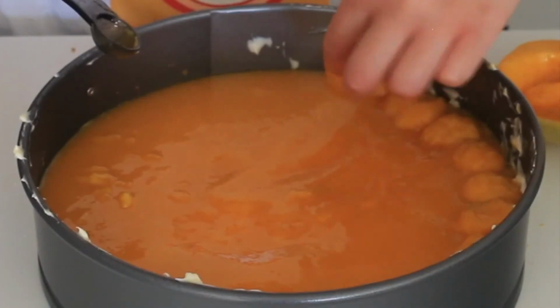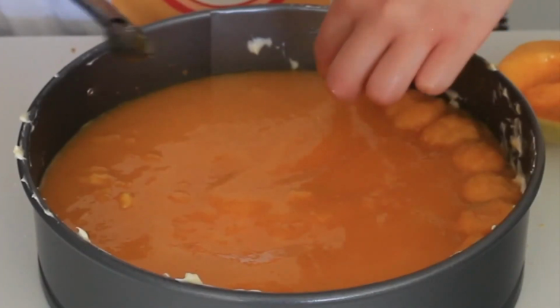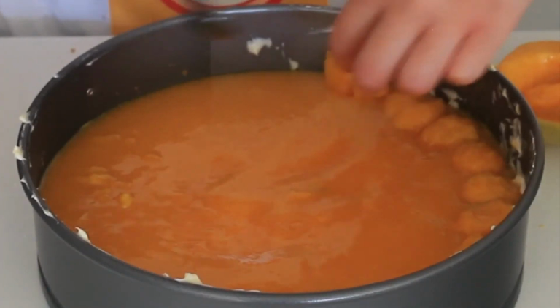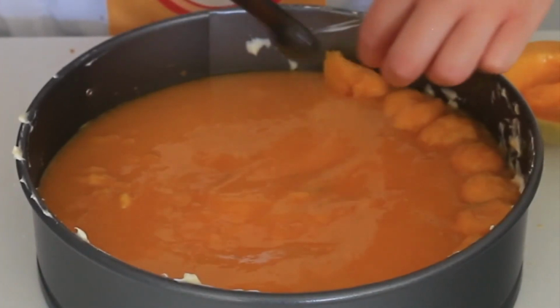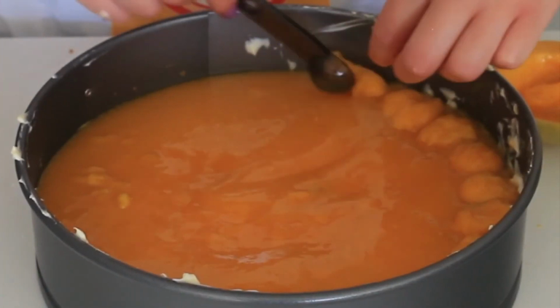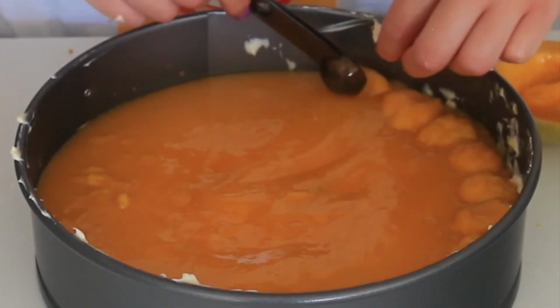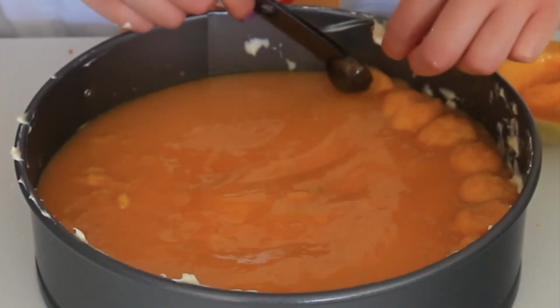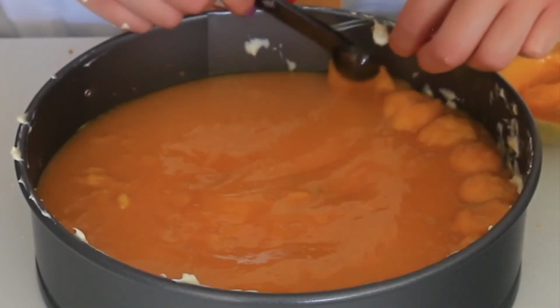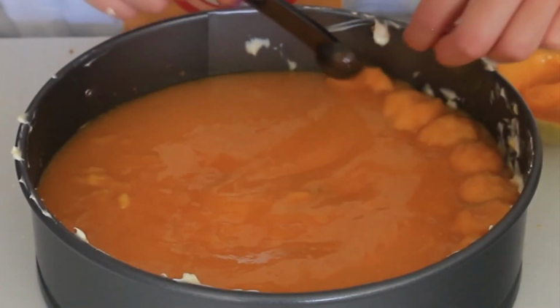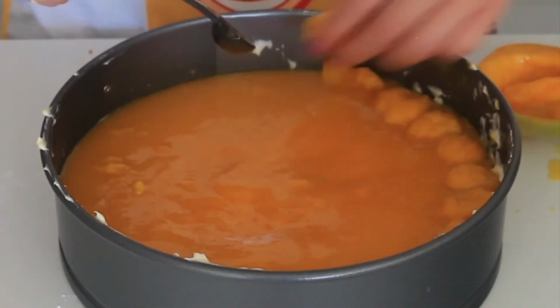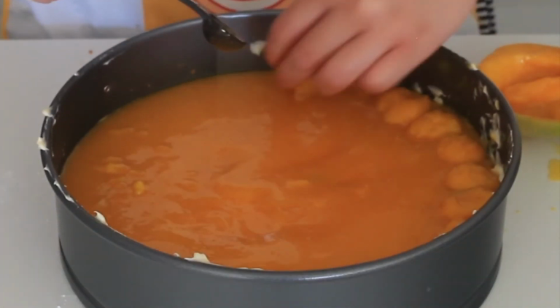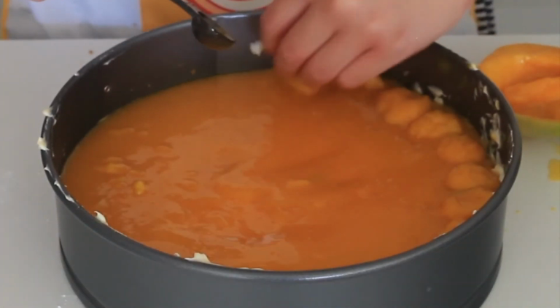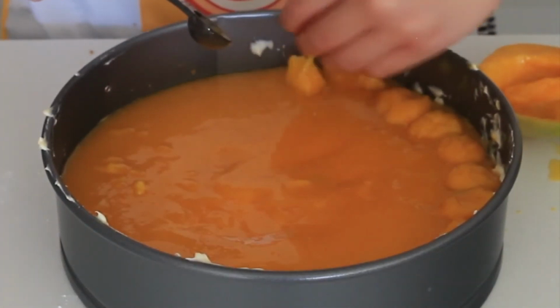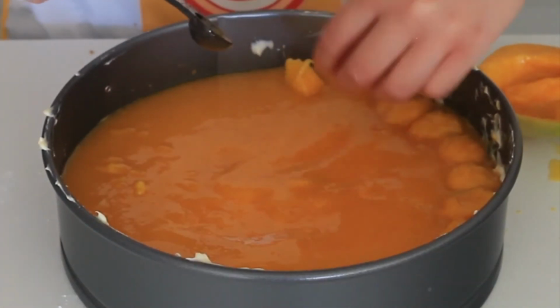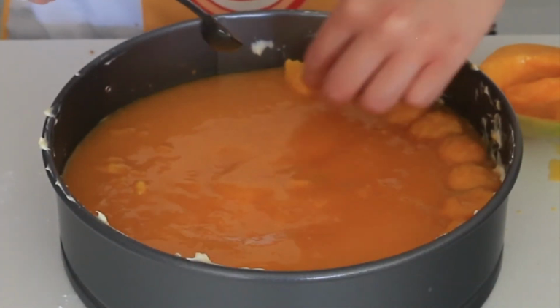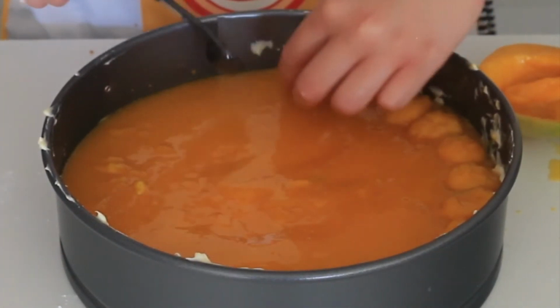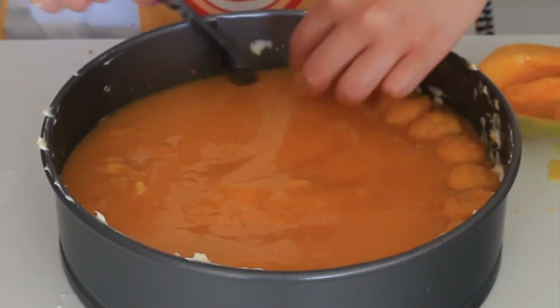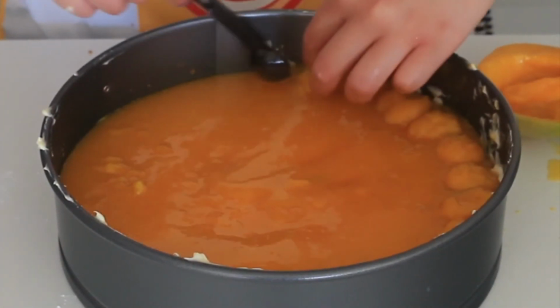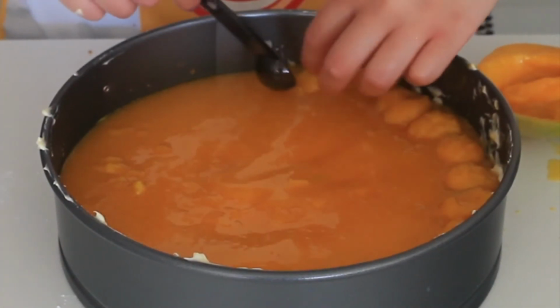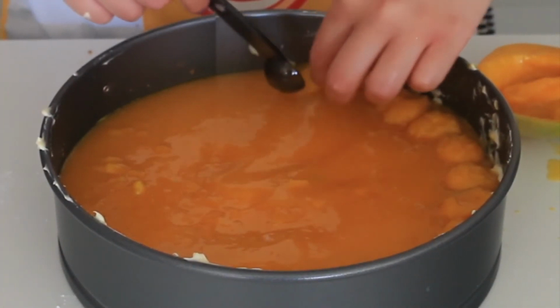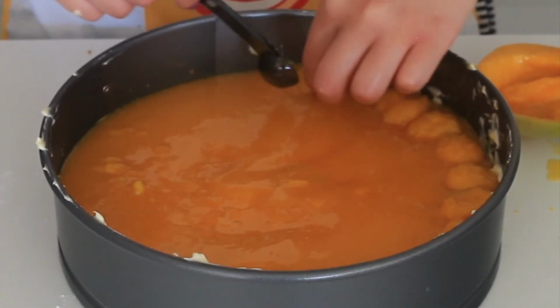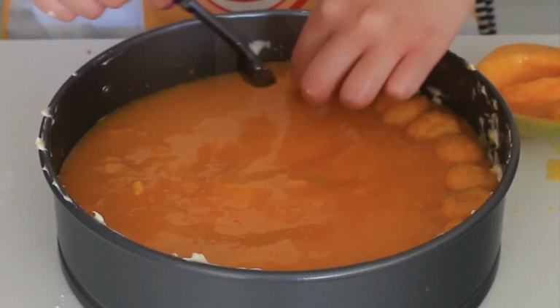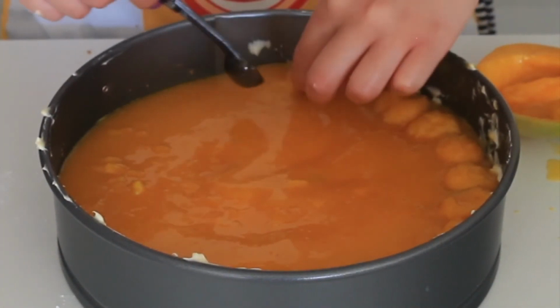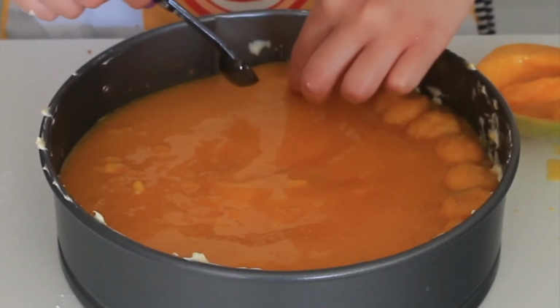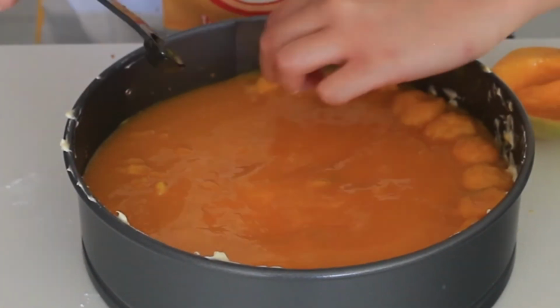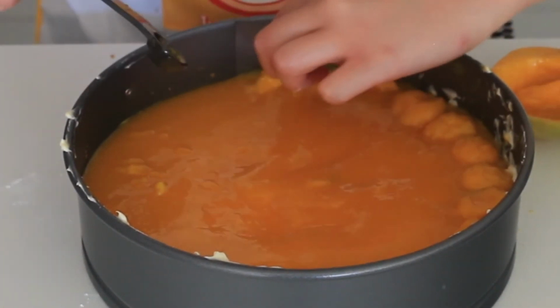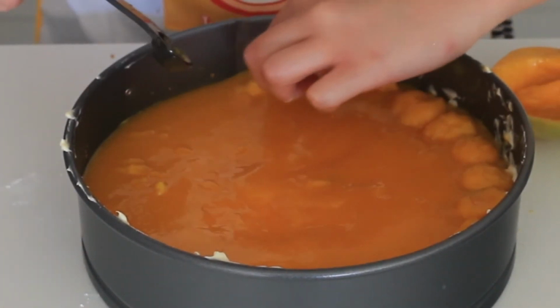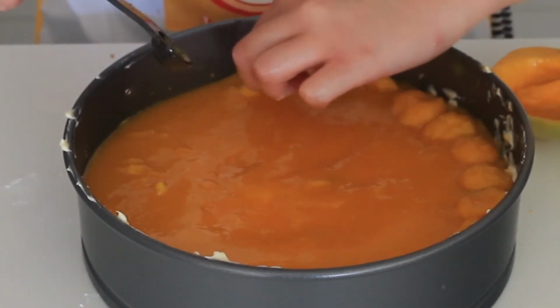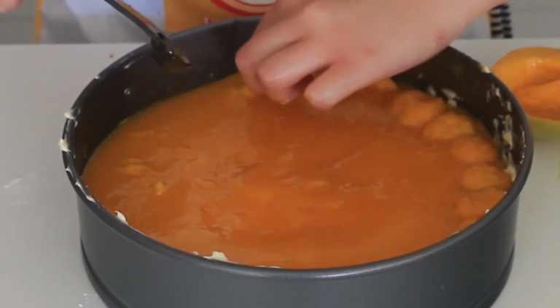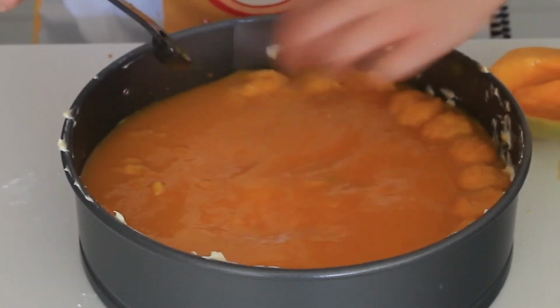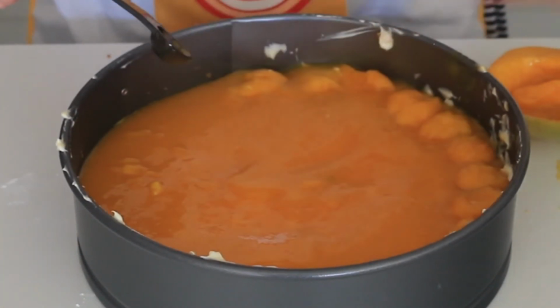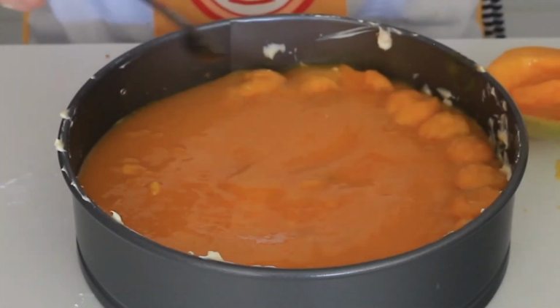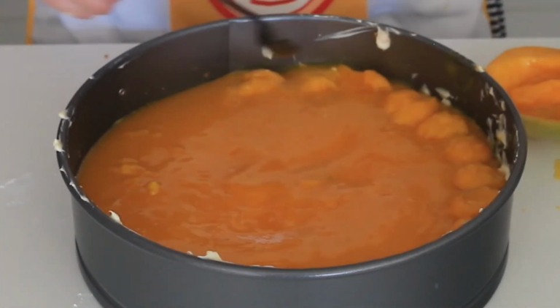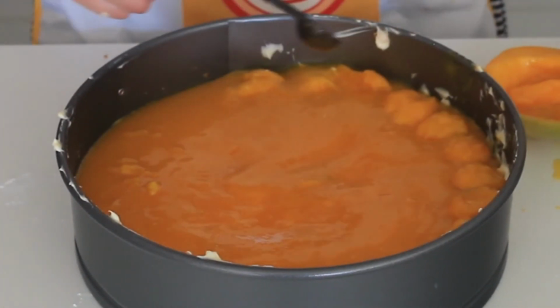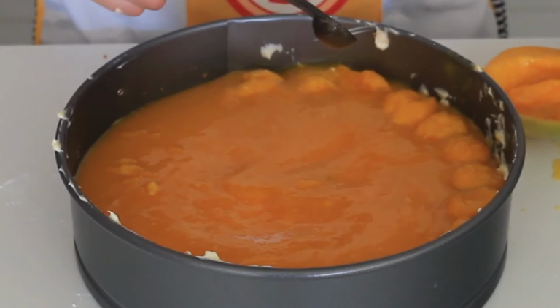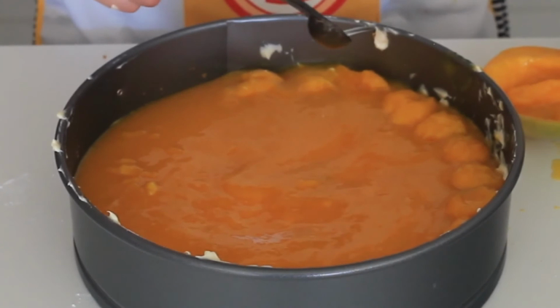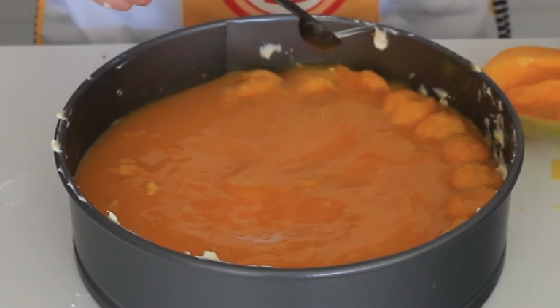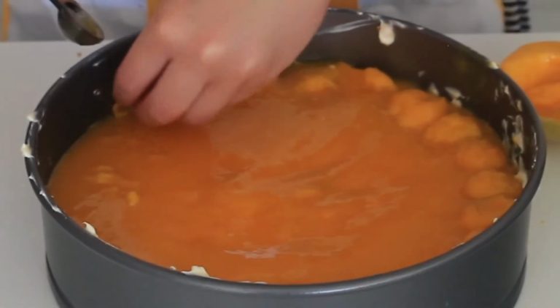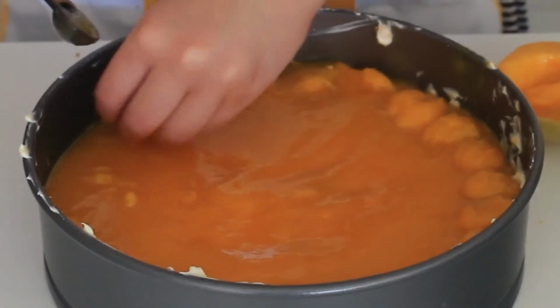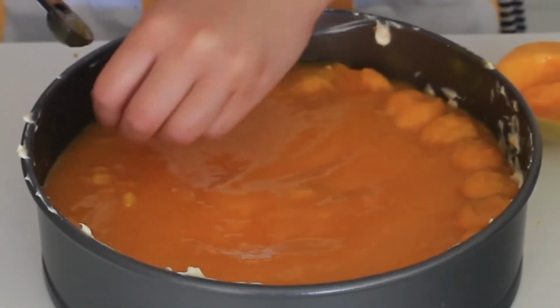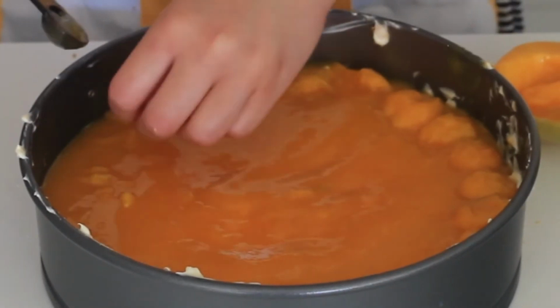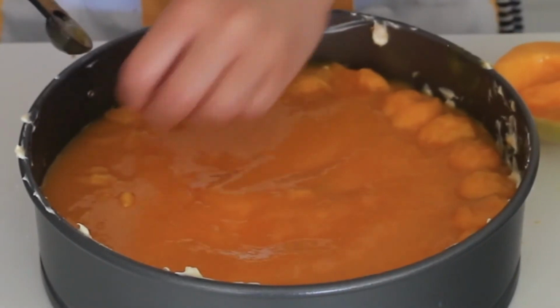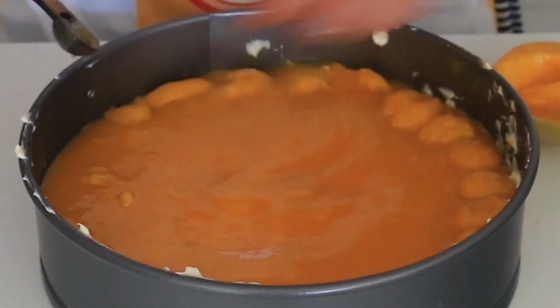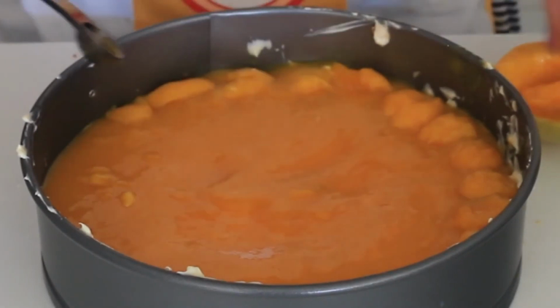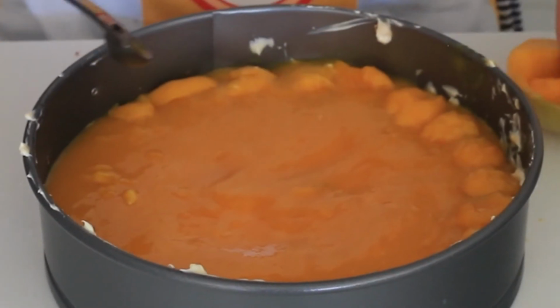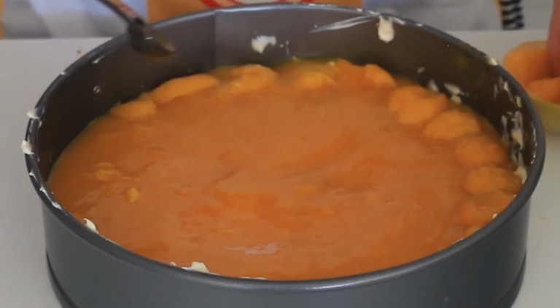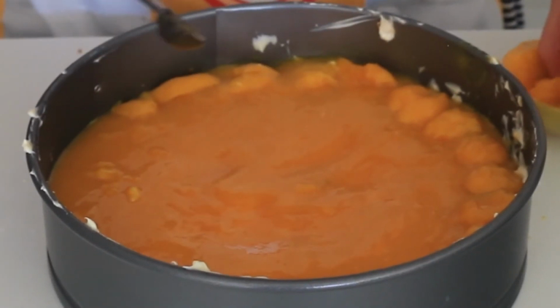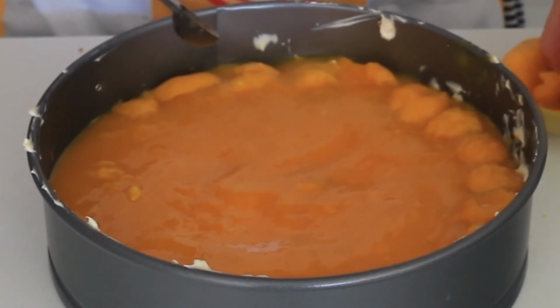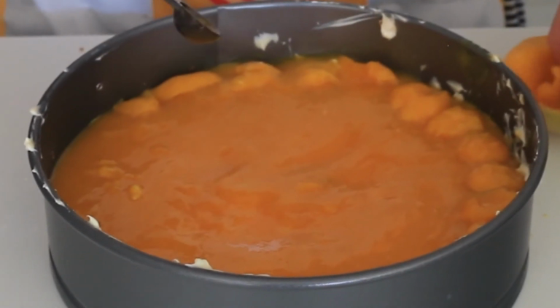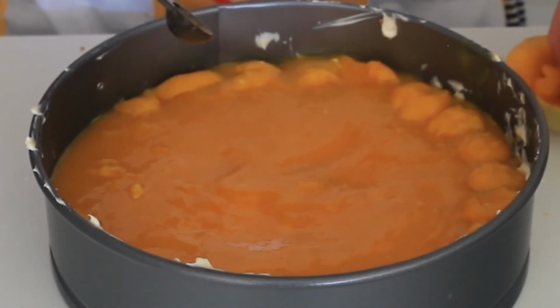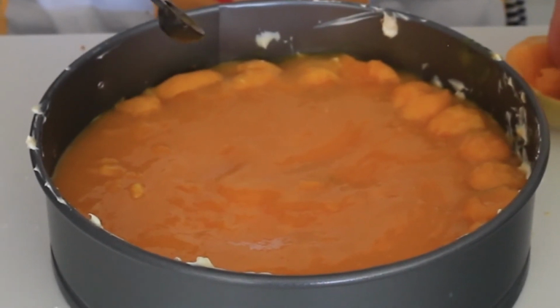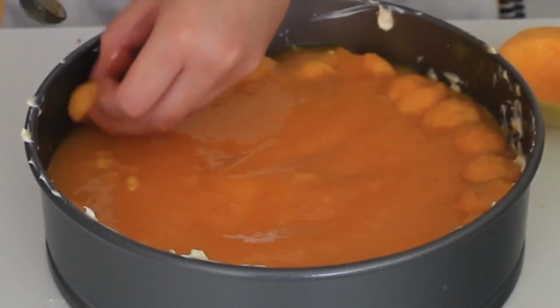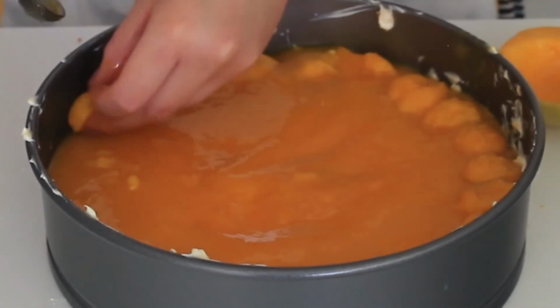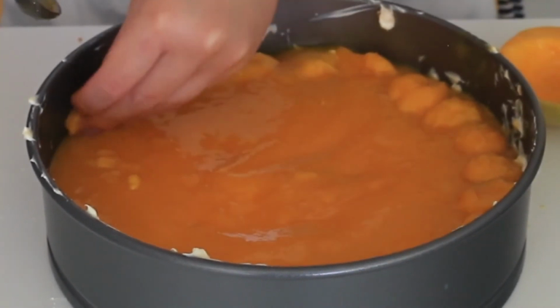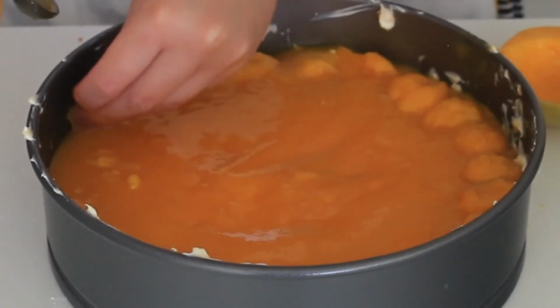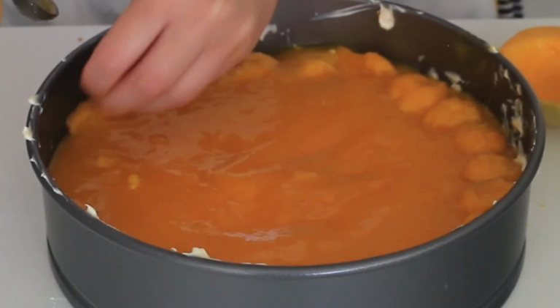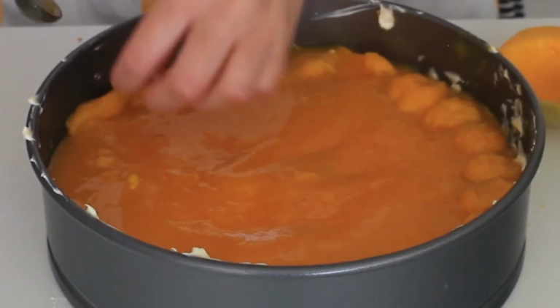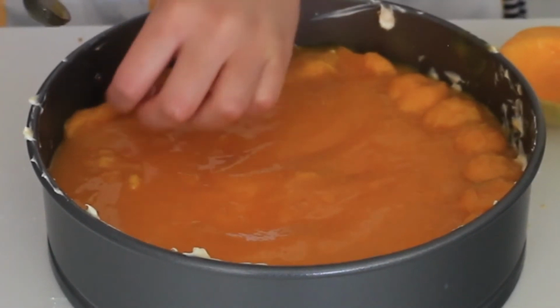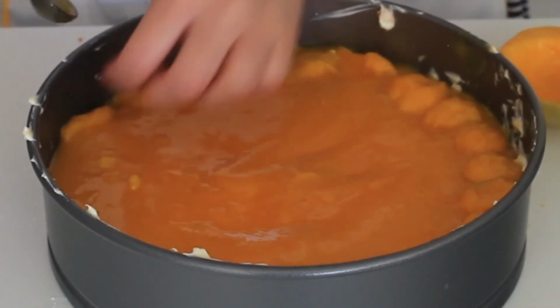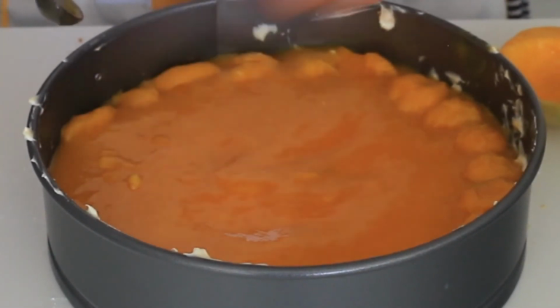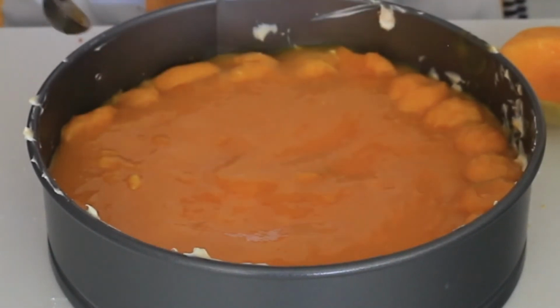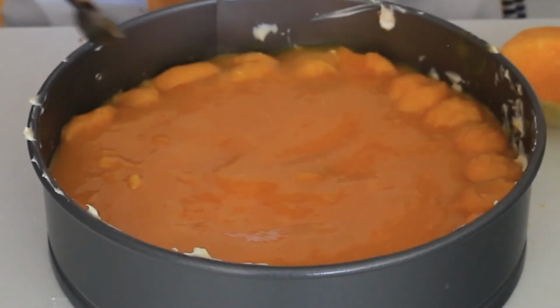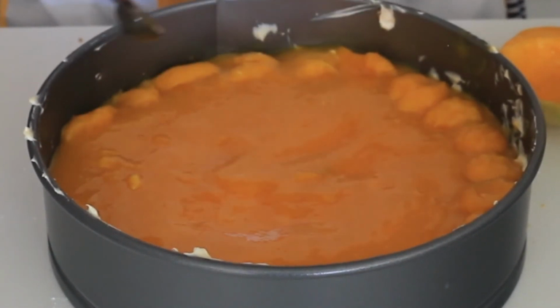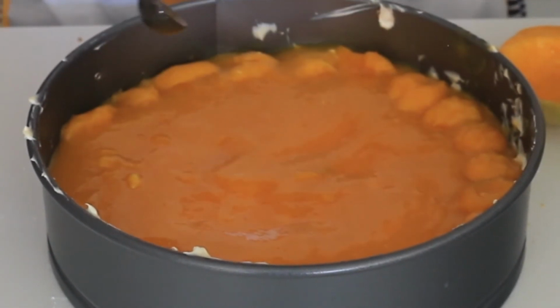I'm really sorry for the messy springform pan. I had to be somewhere and I was in a rush, so I didn't have time to clean it up.